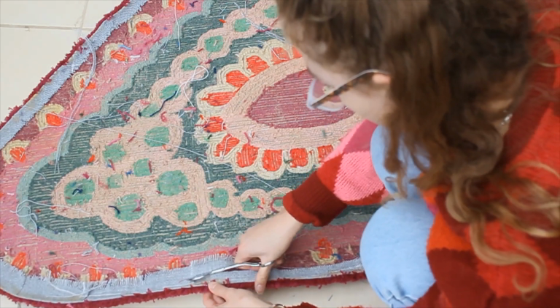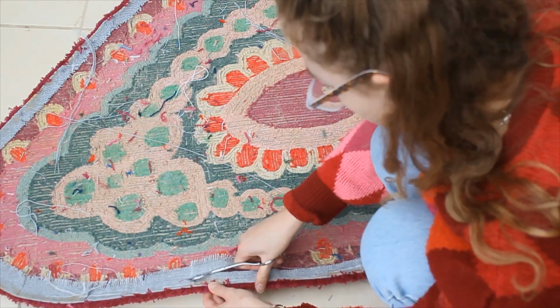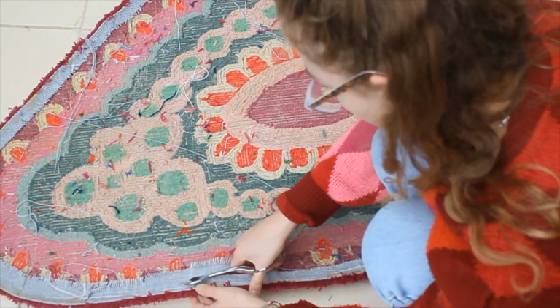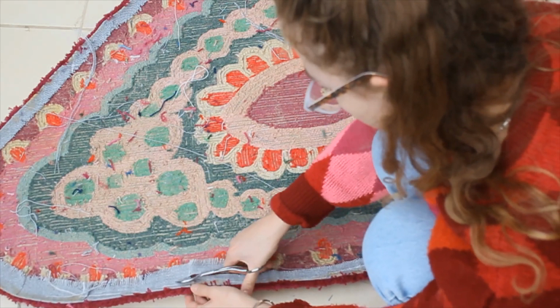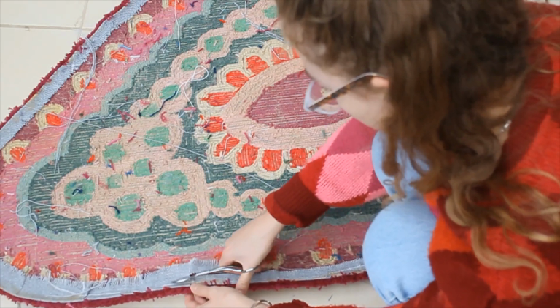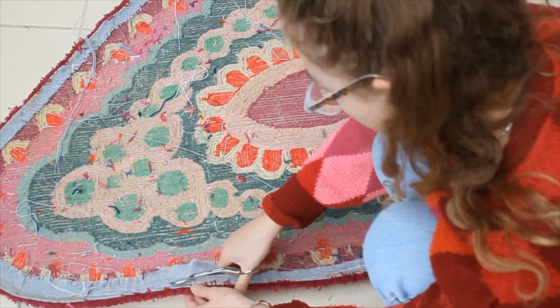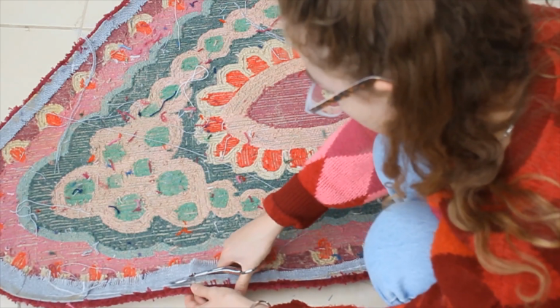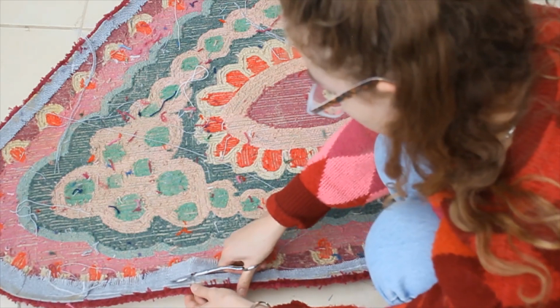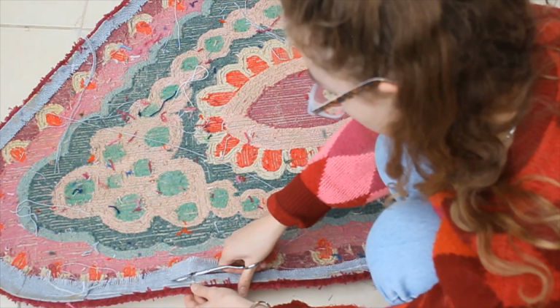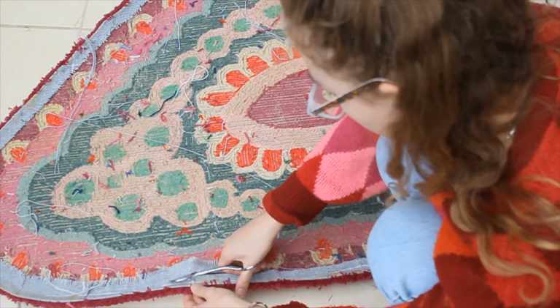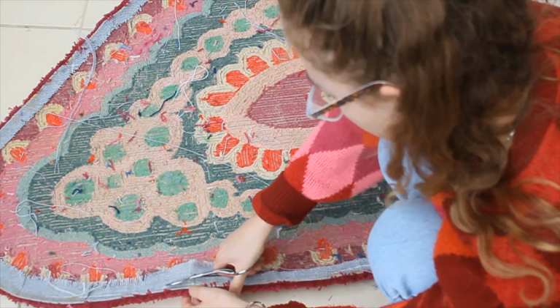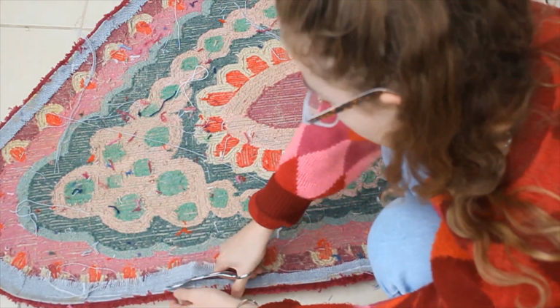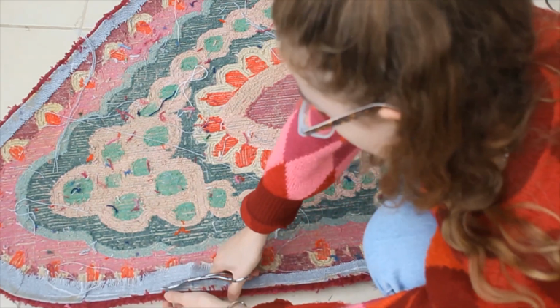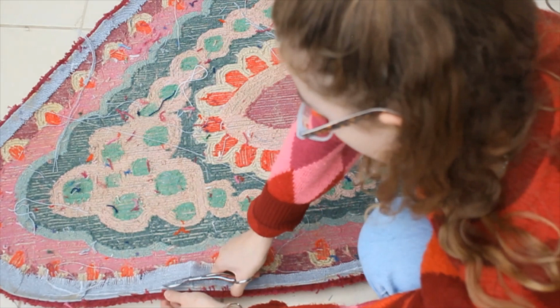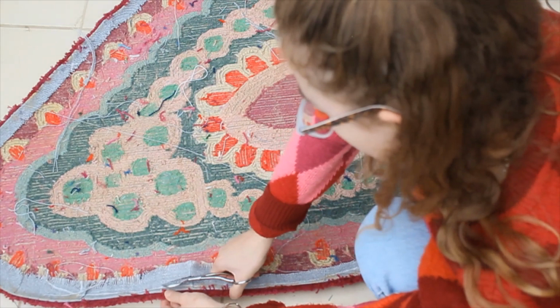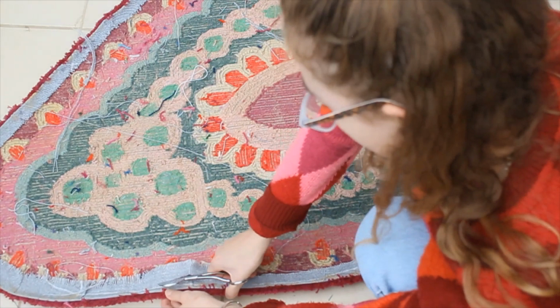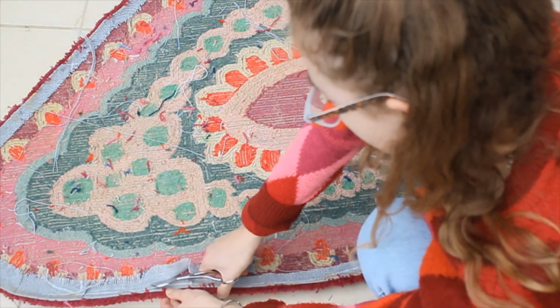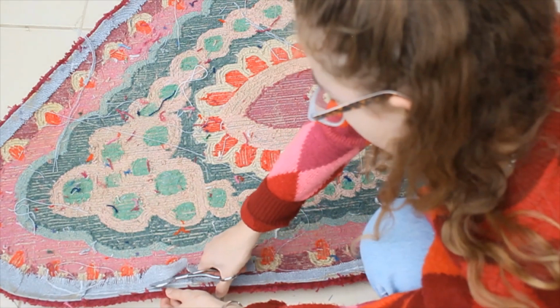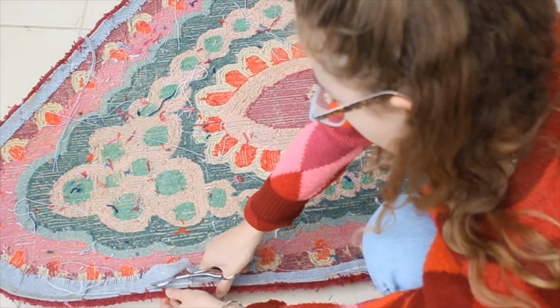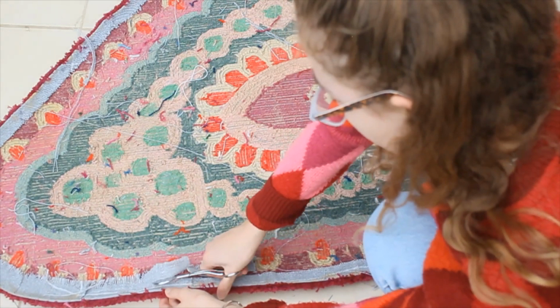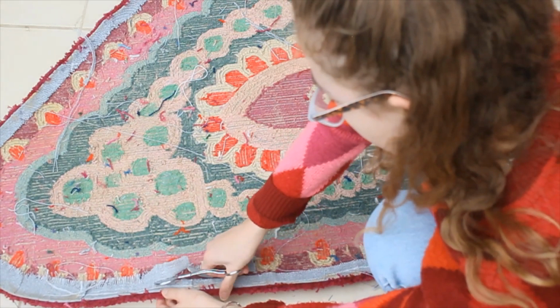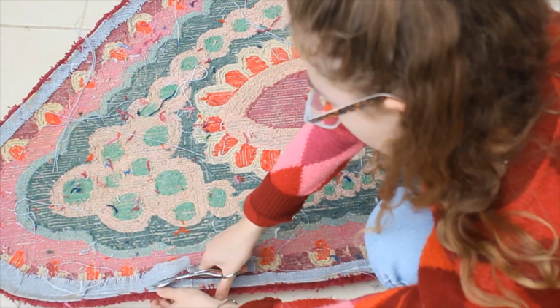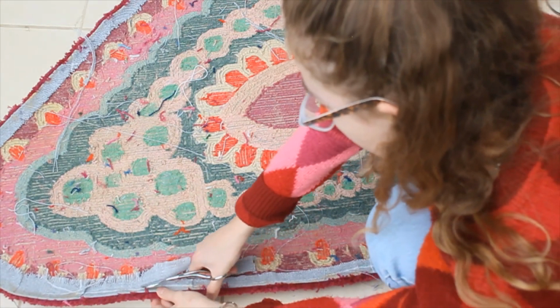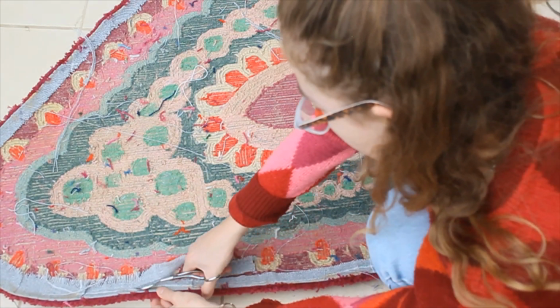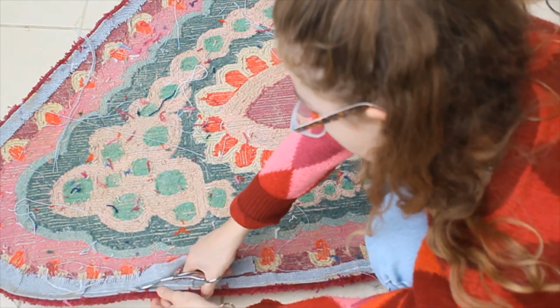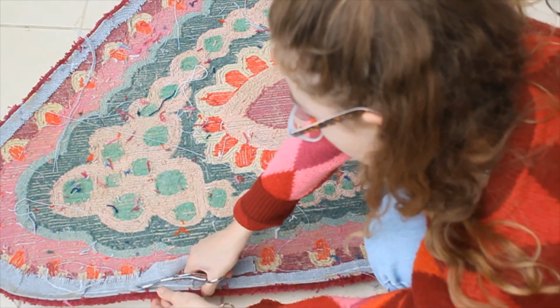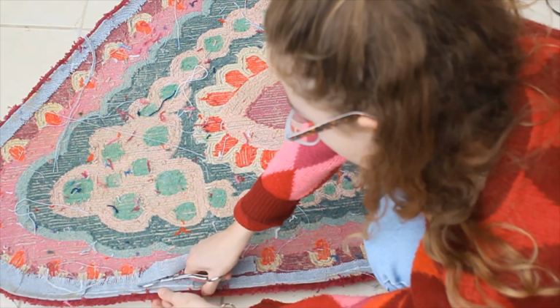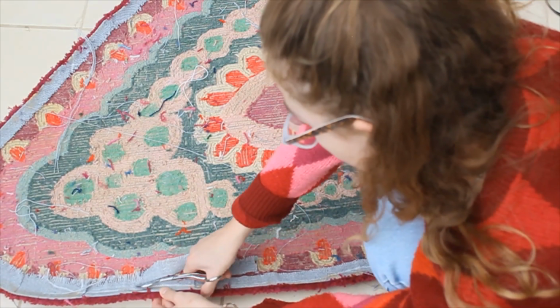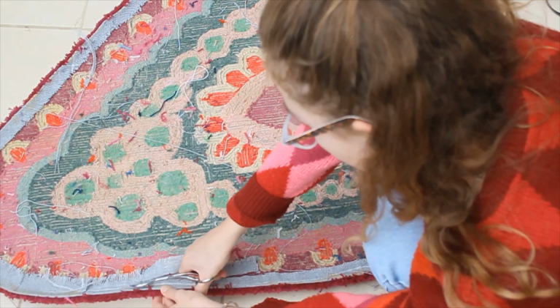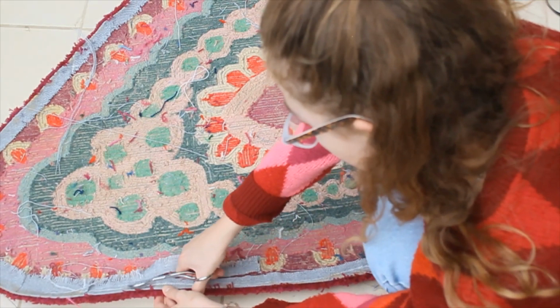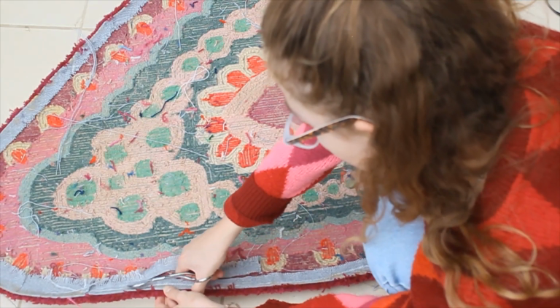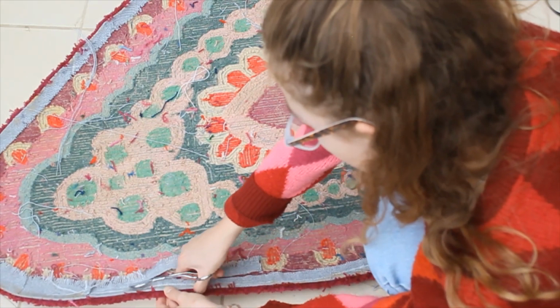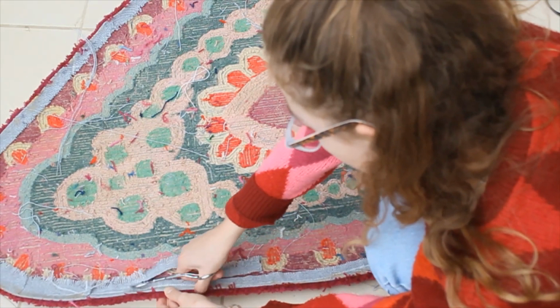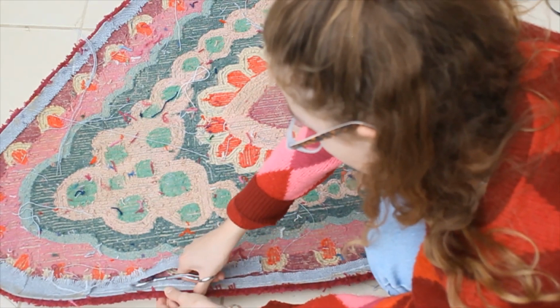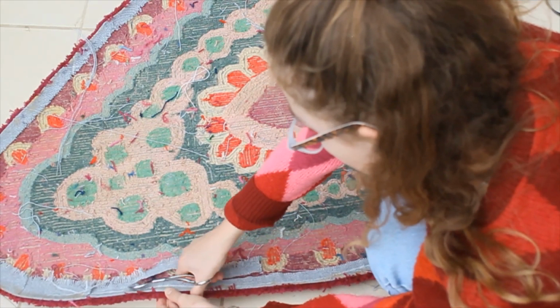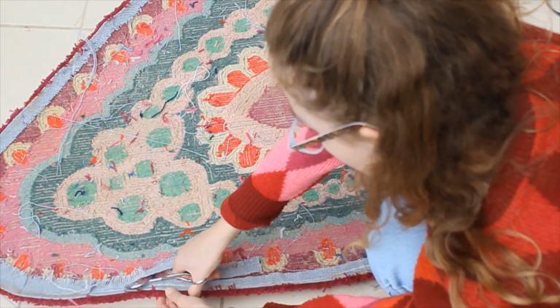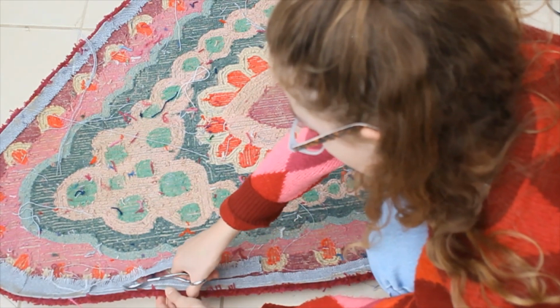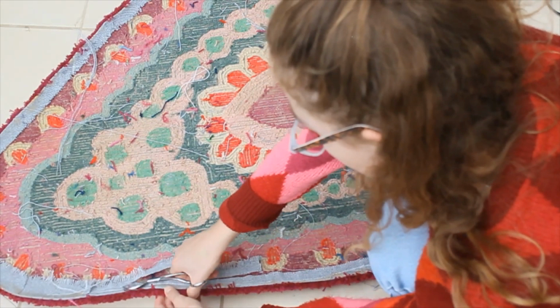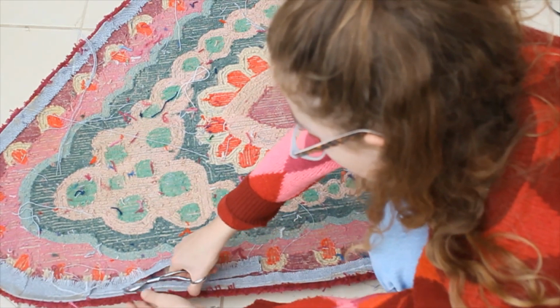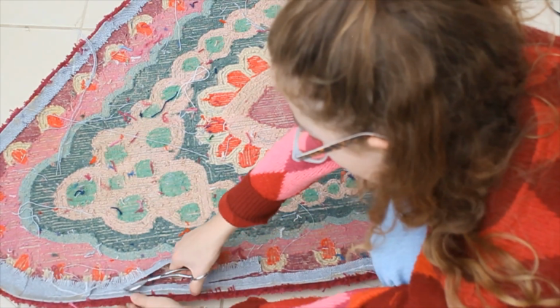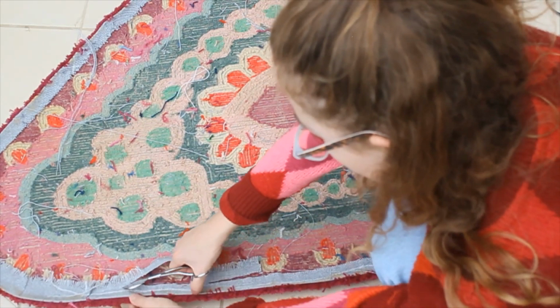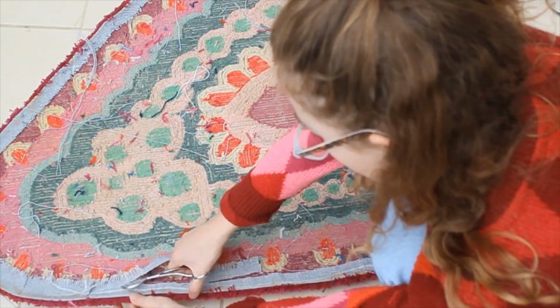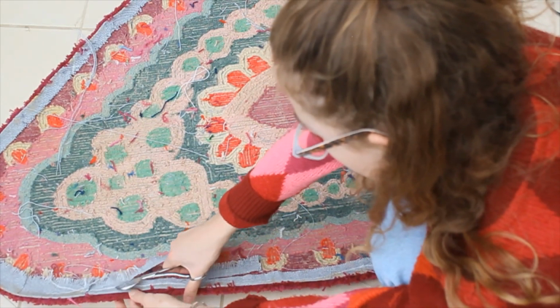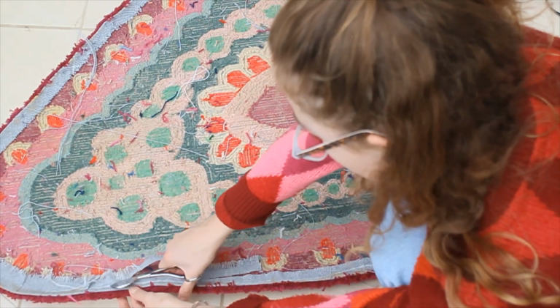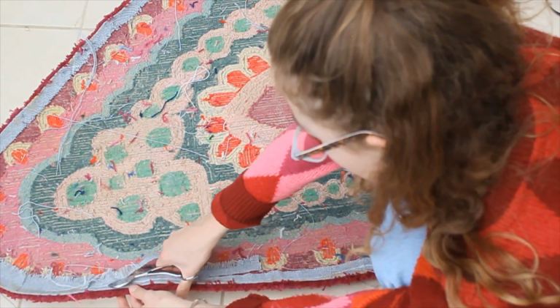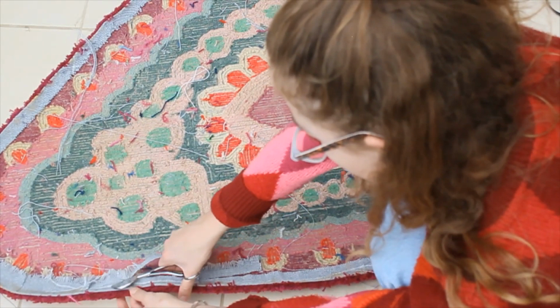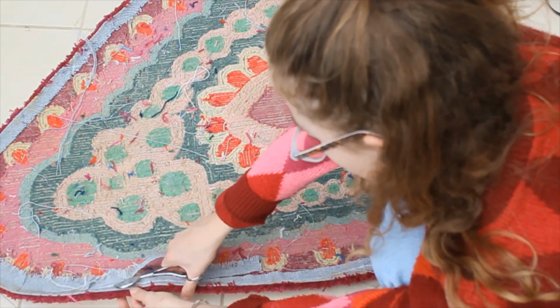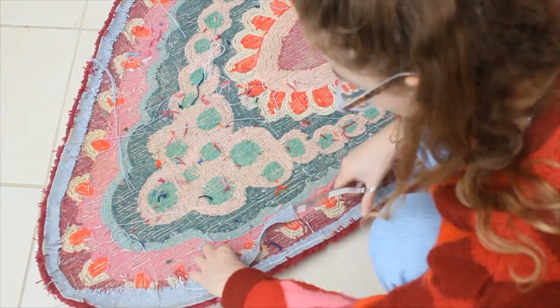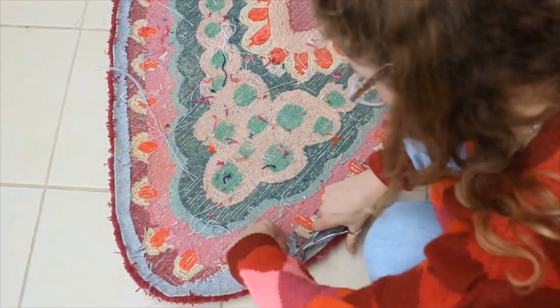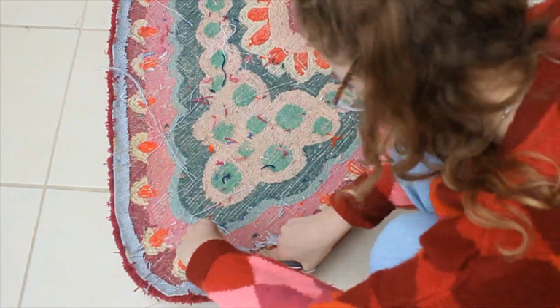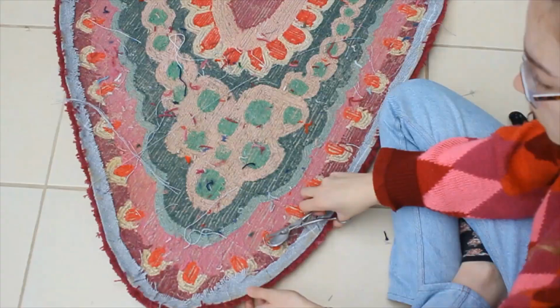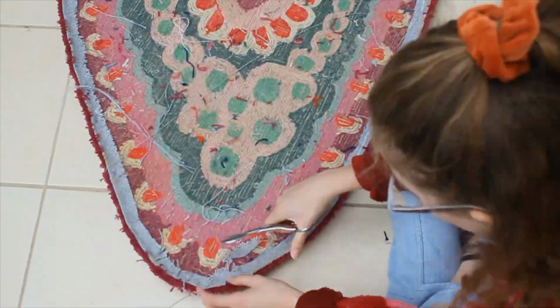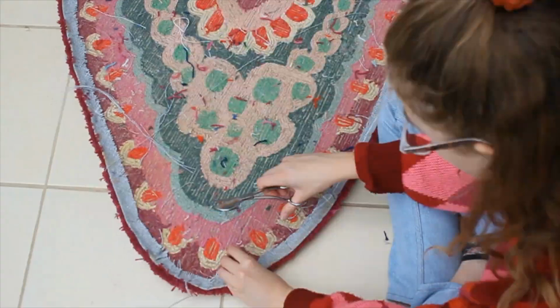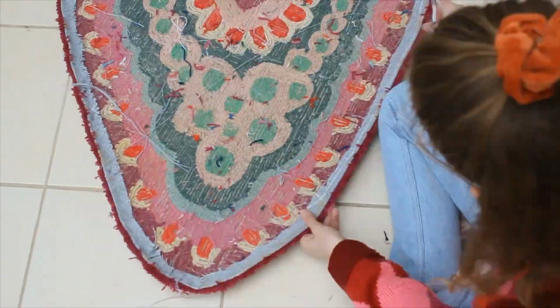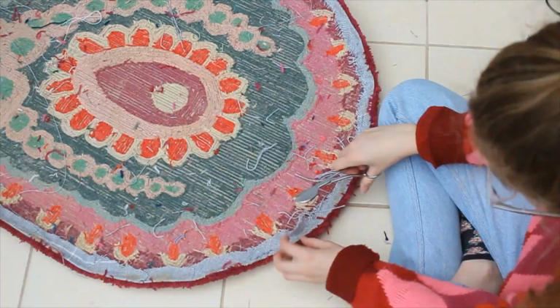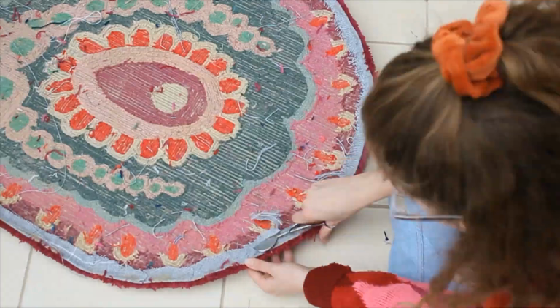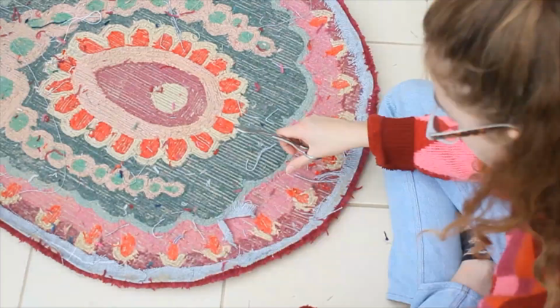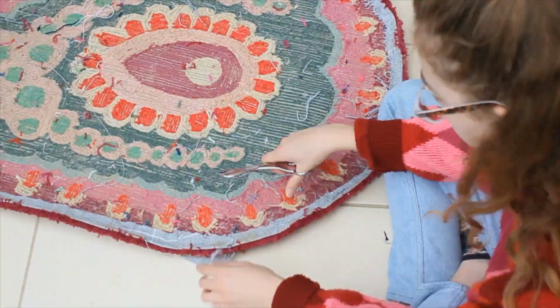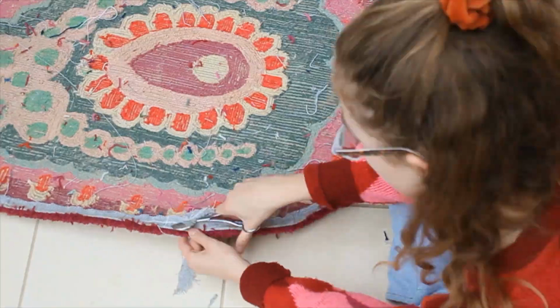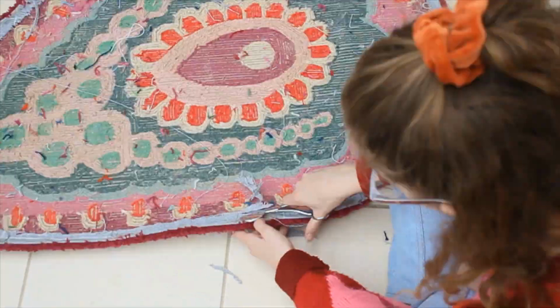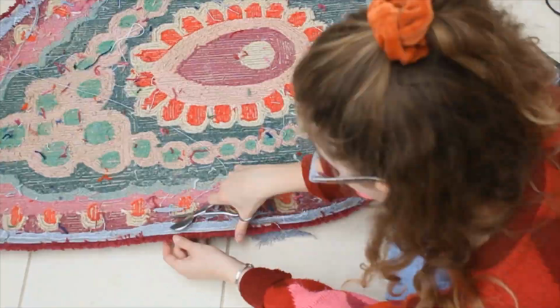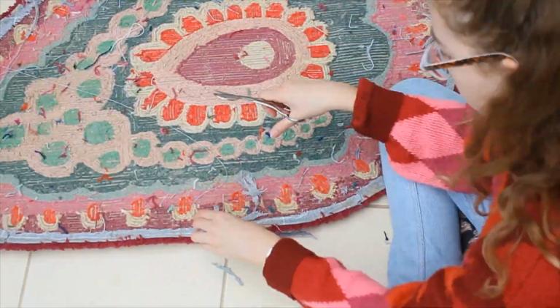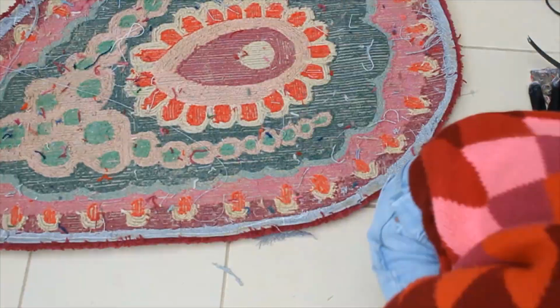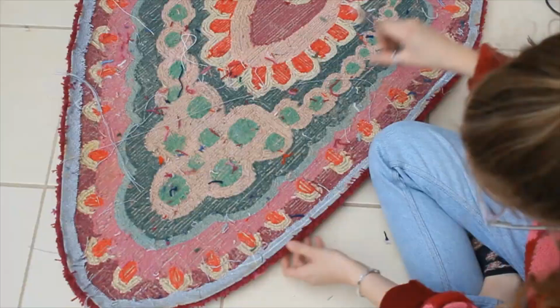Then I'm just cutting away any loose parts of backing fabric that aren't stuck down, just to neaten the back of the rug a little bit.